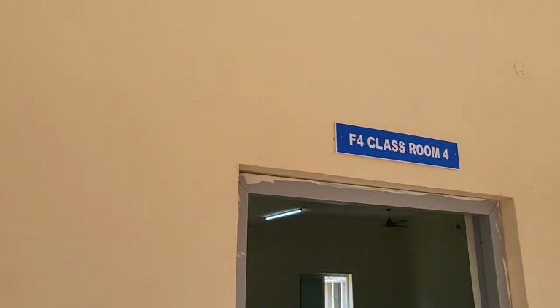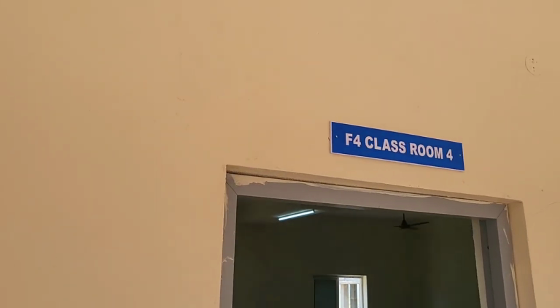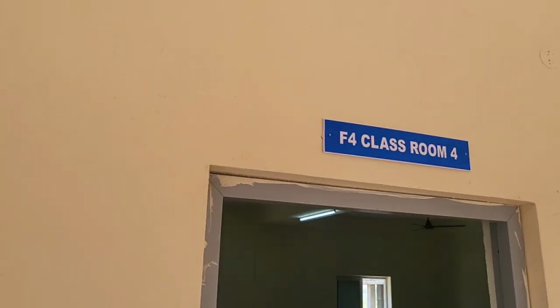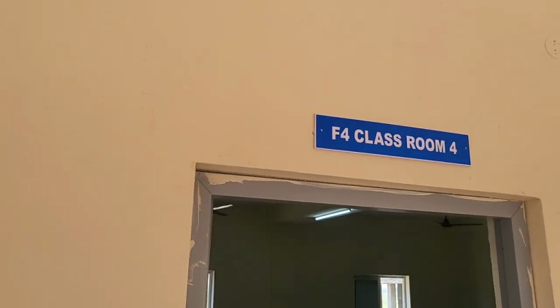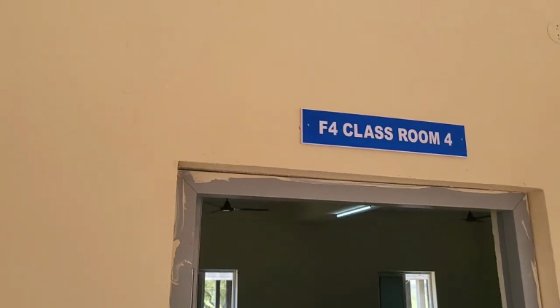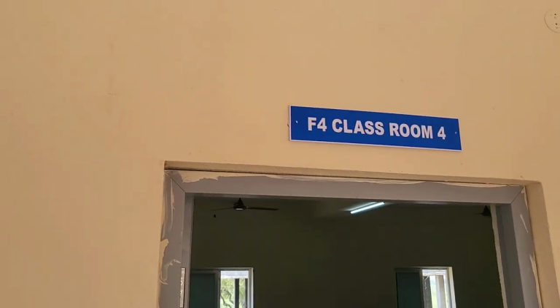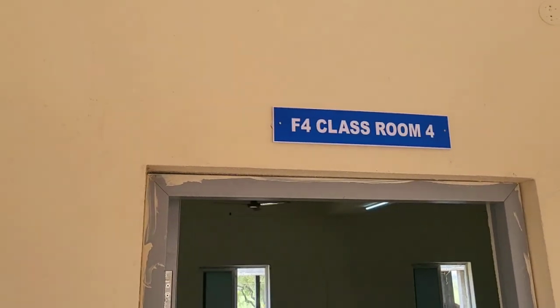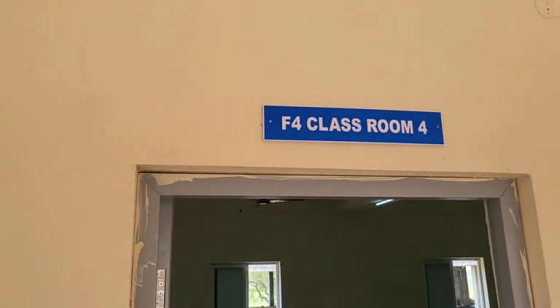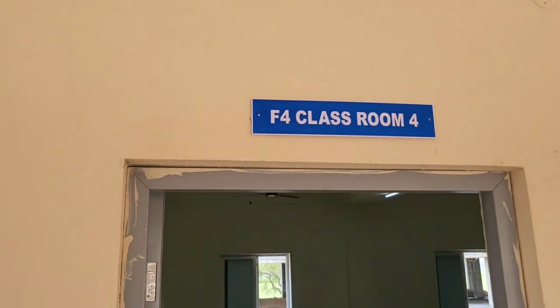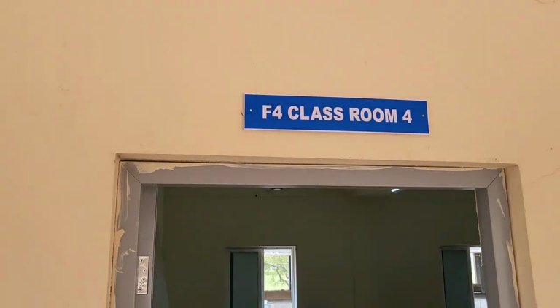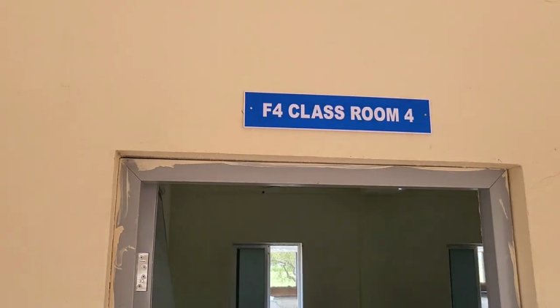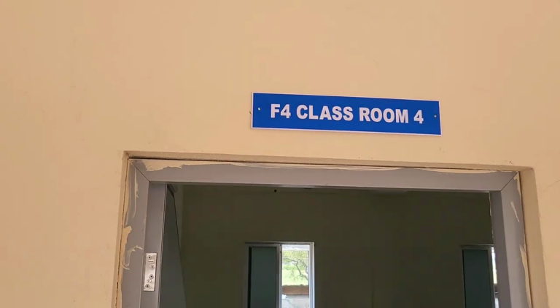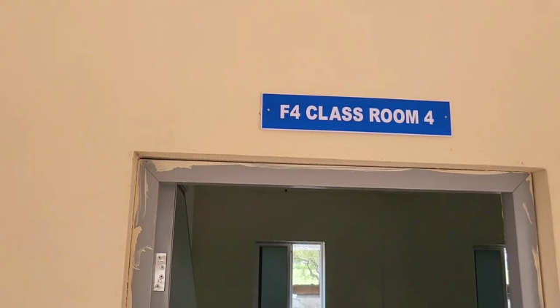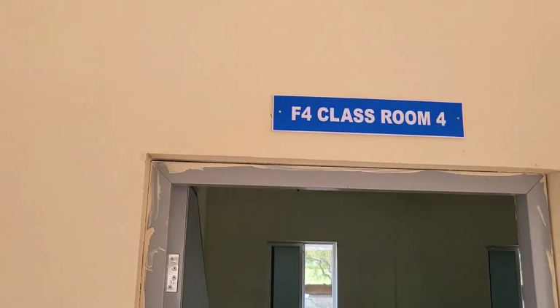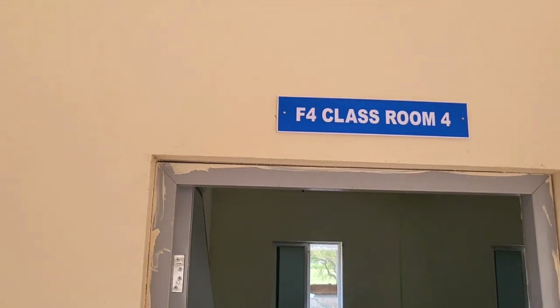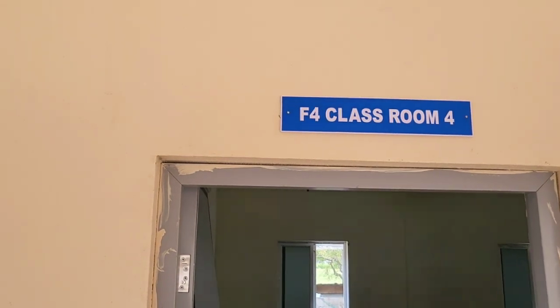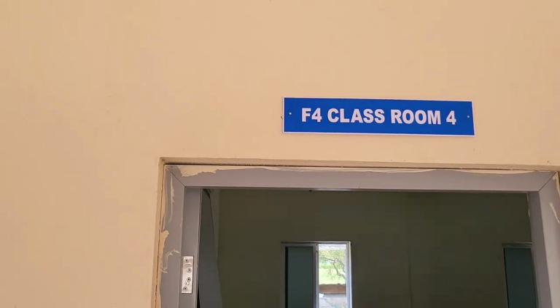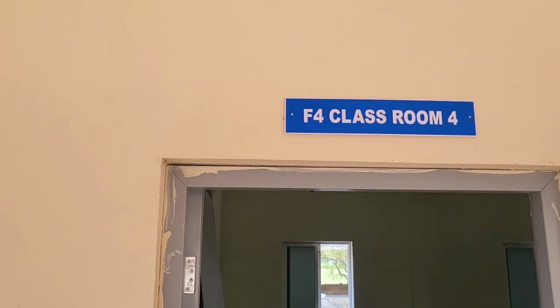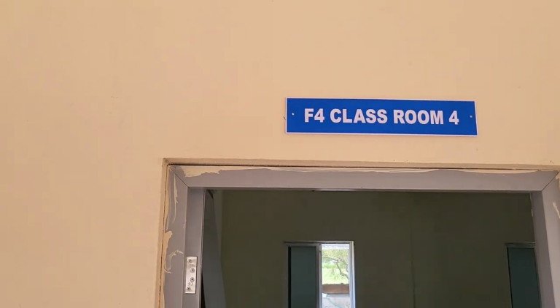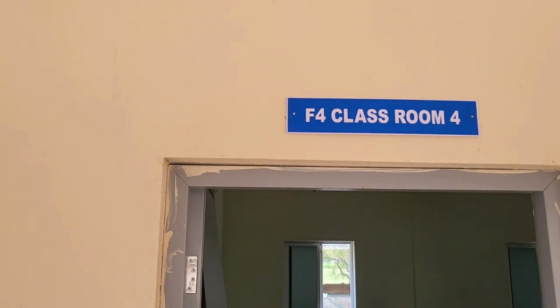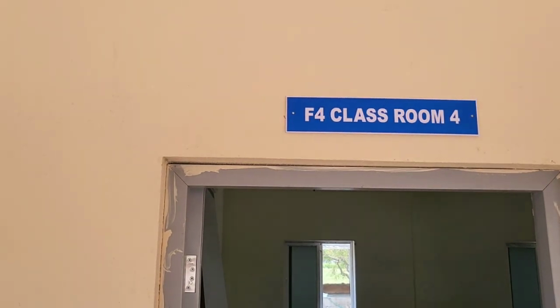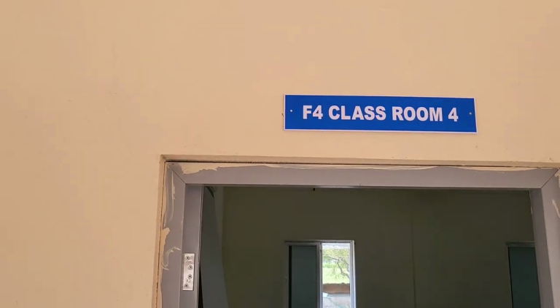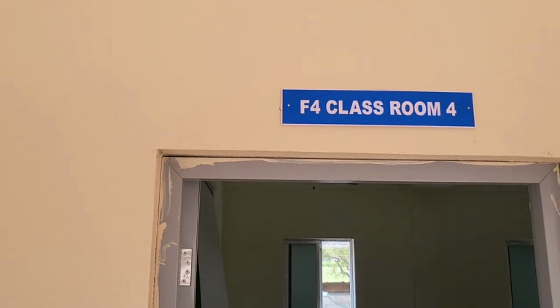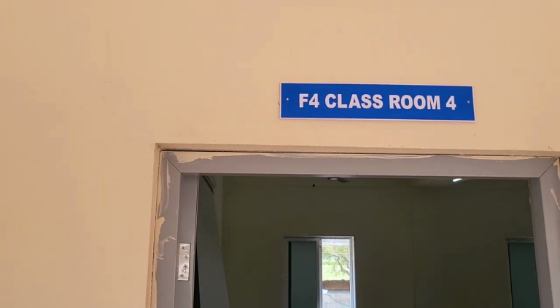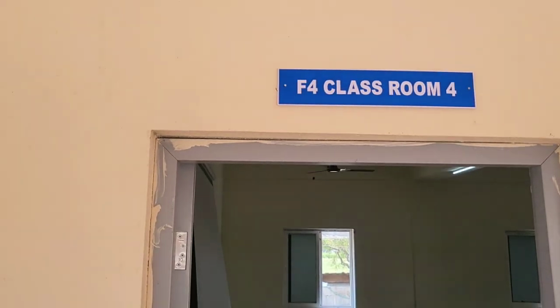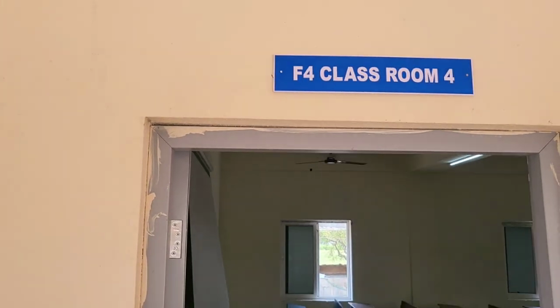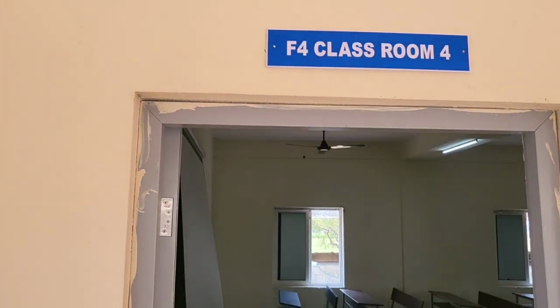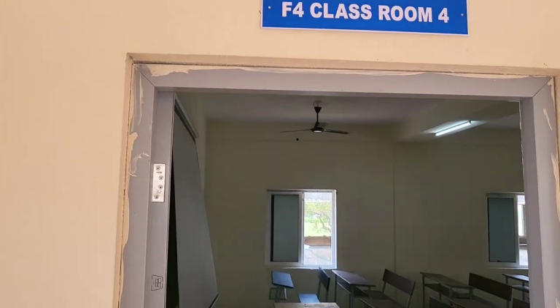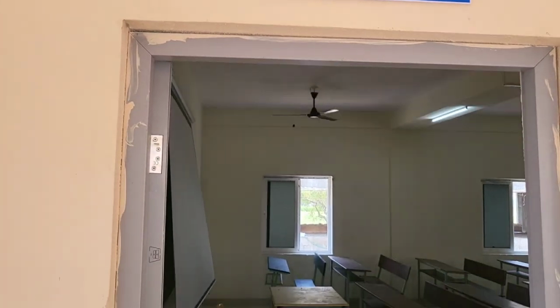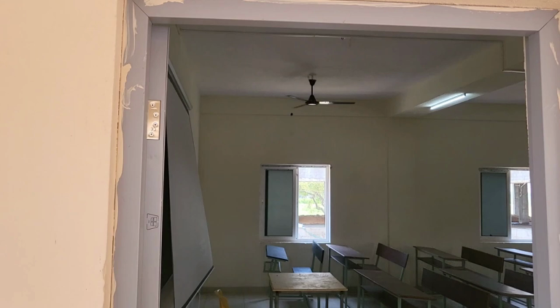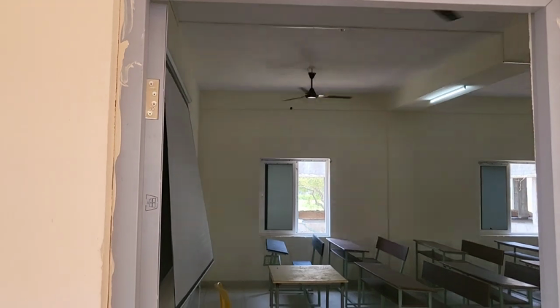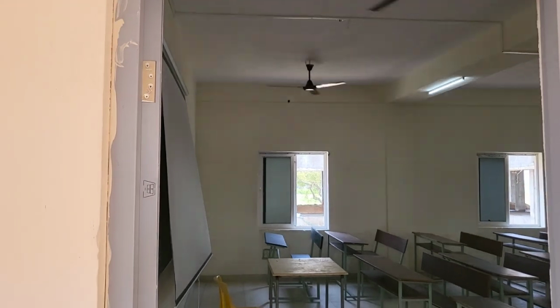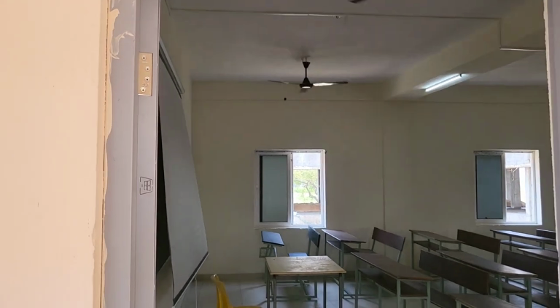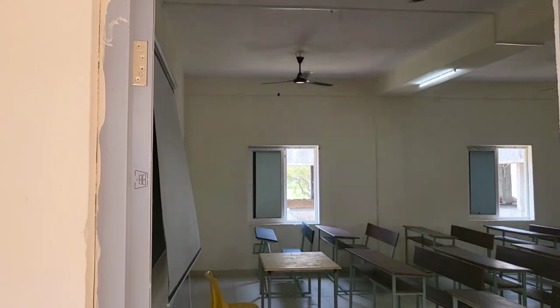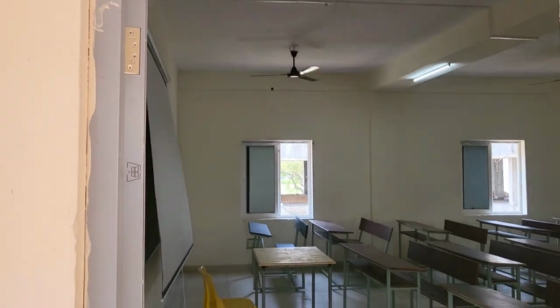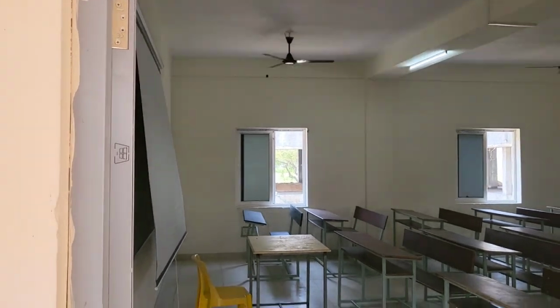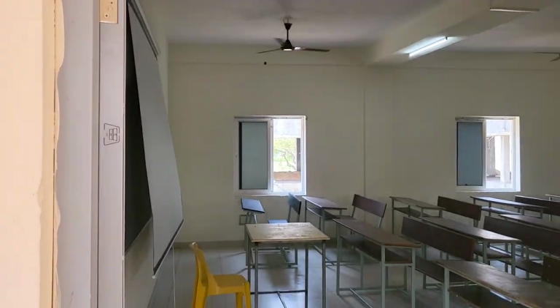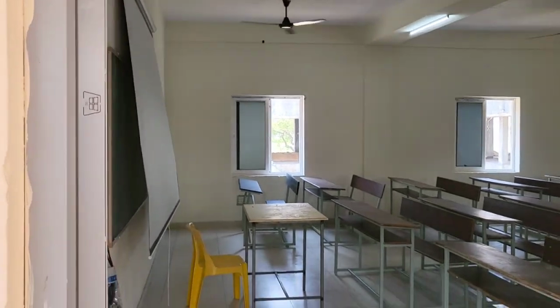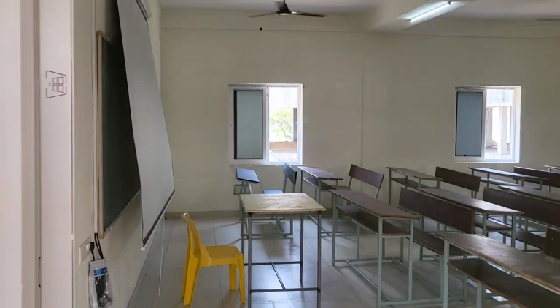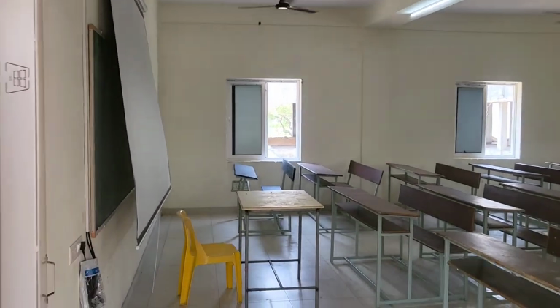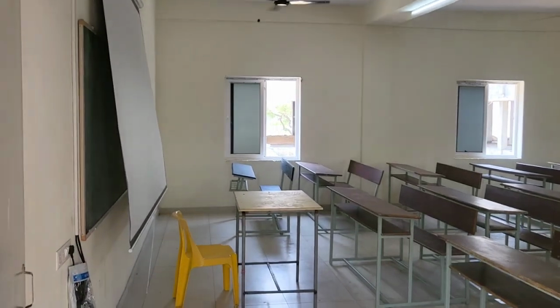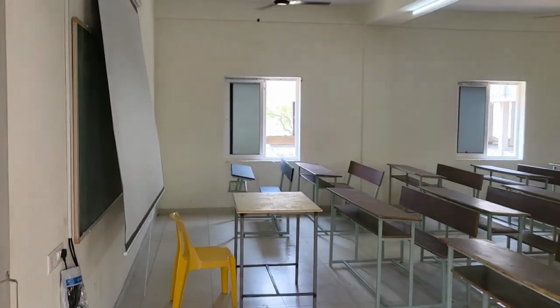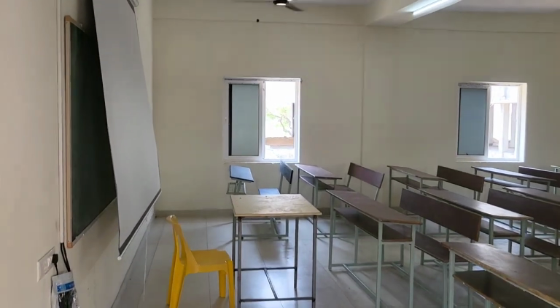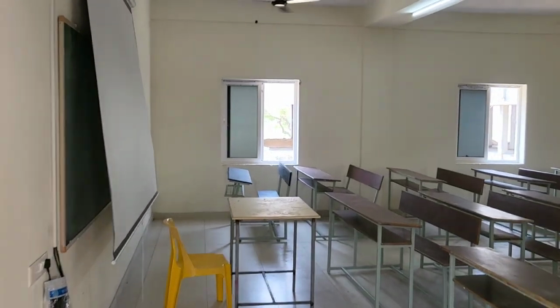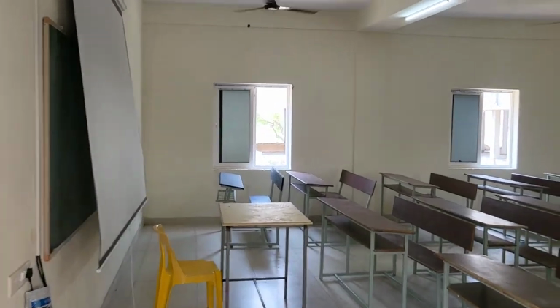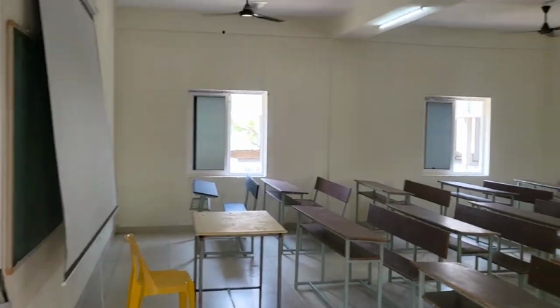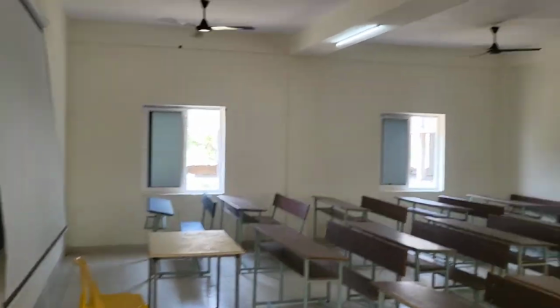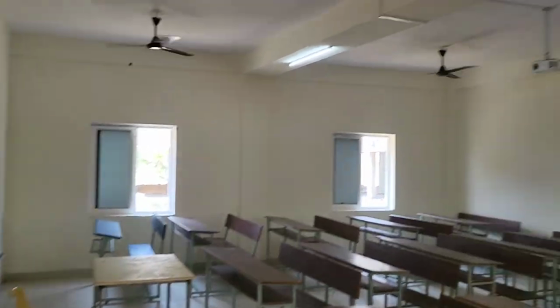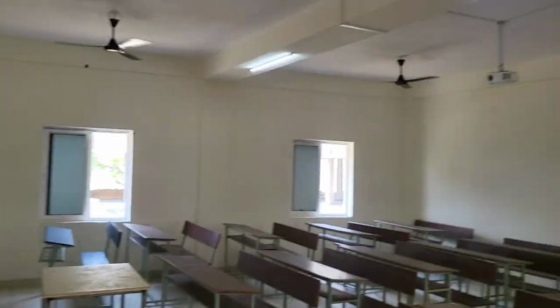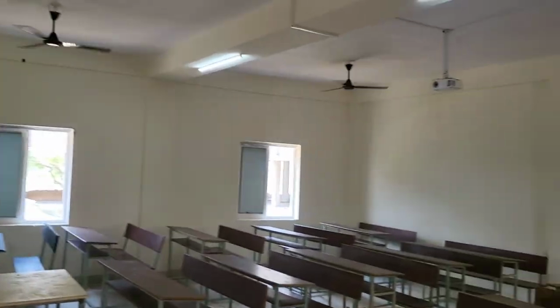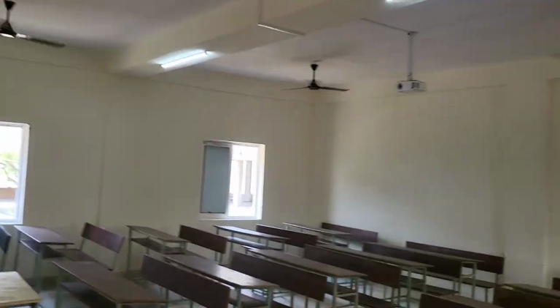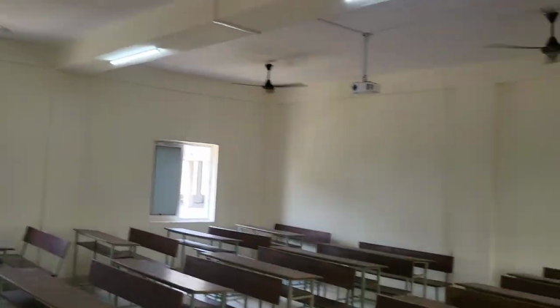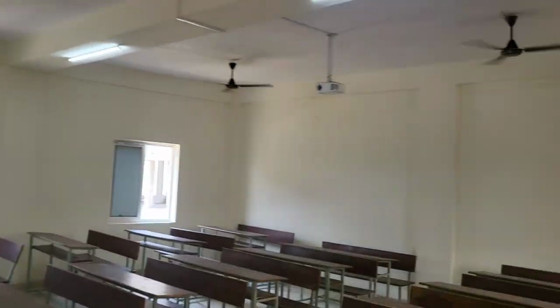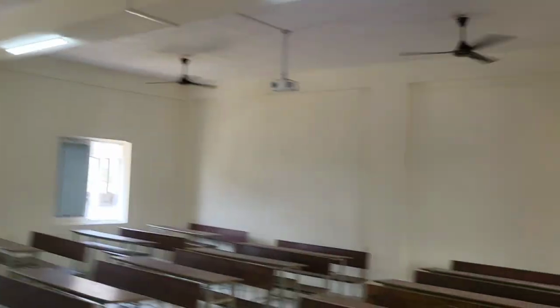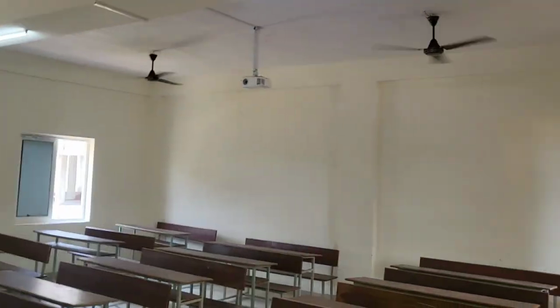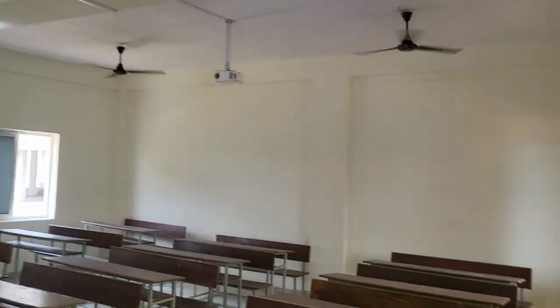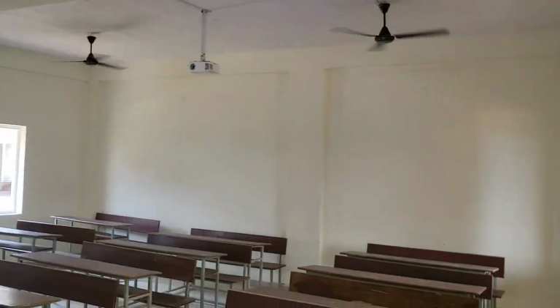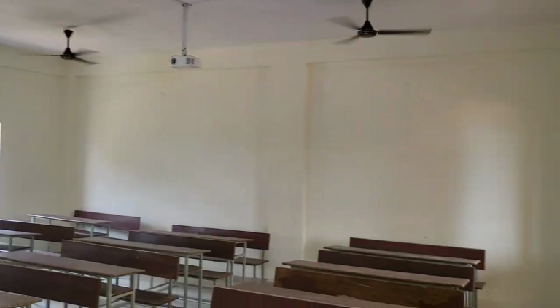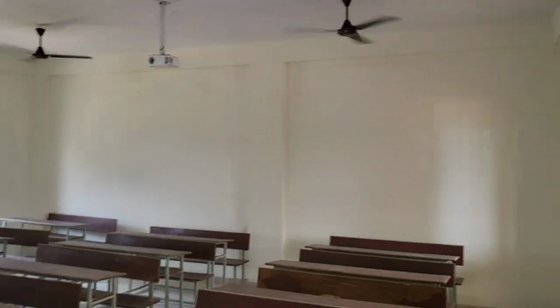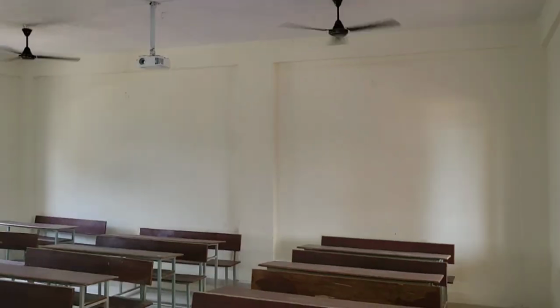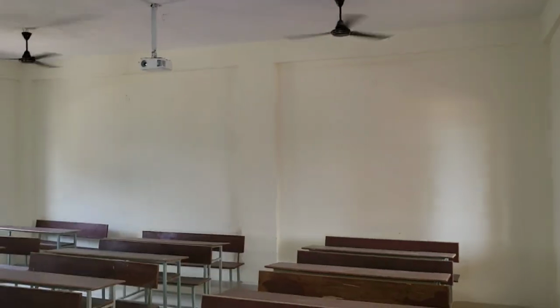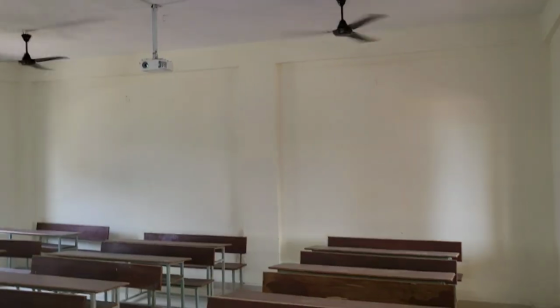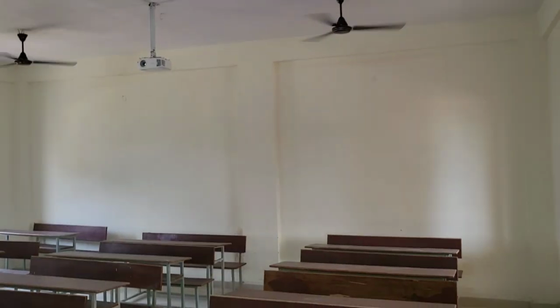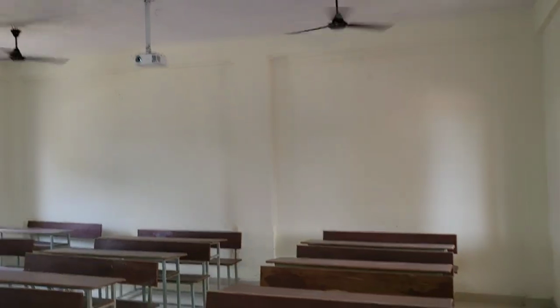This is Classroom 4 — this classroom also has a capacity of 60 students.